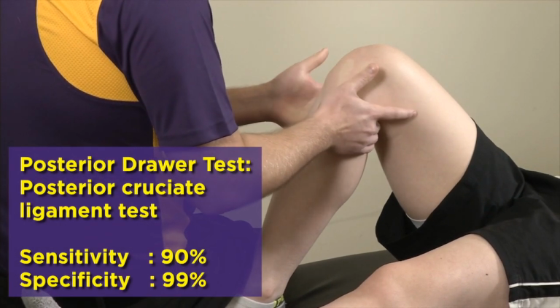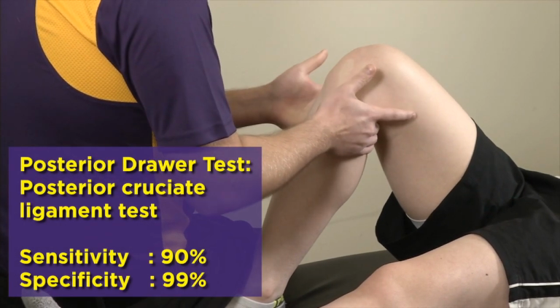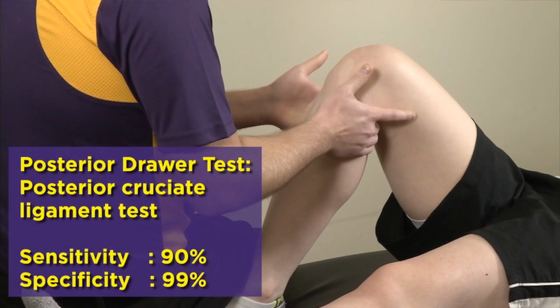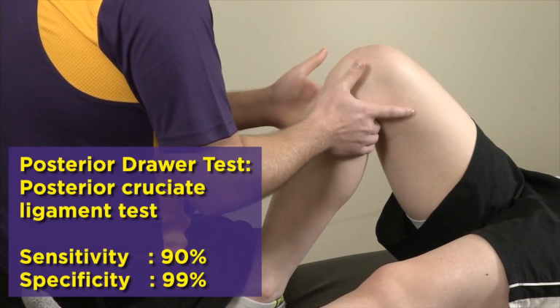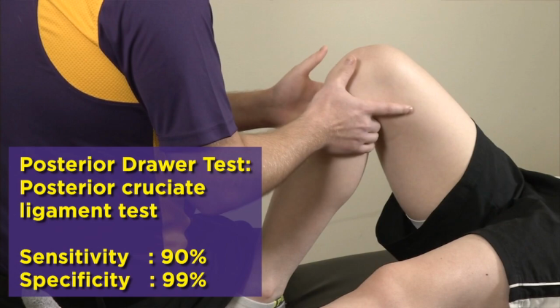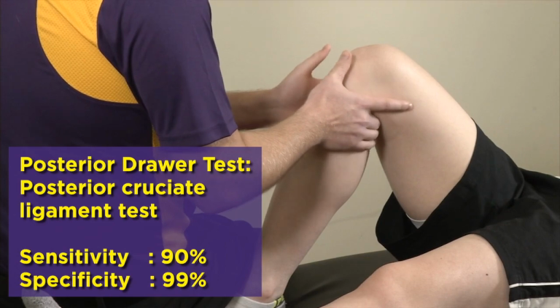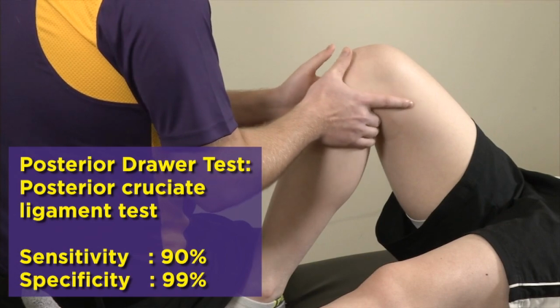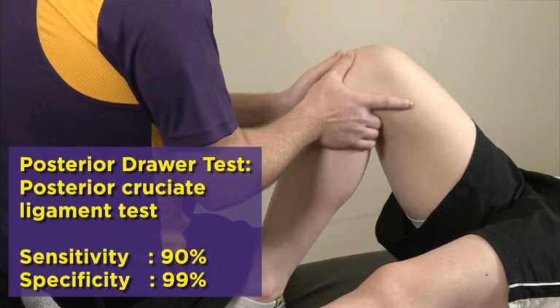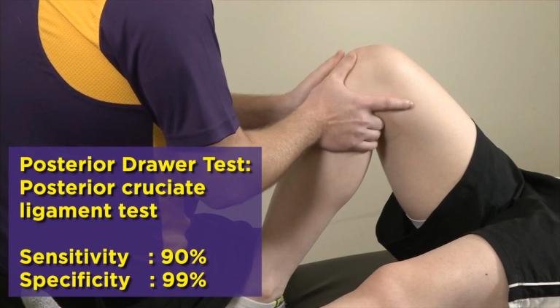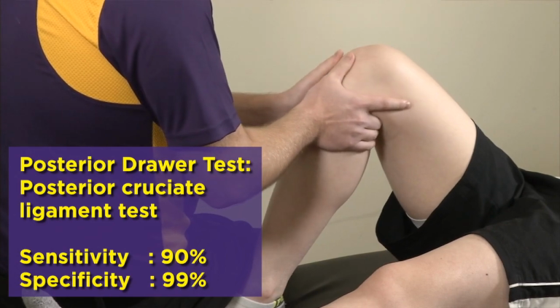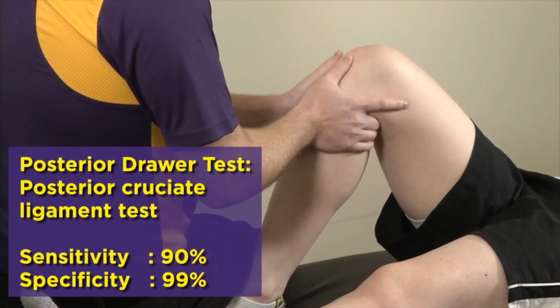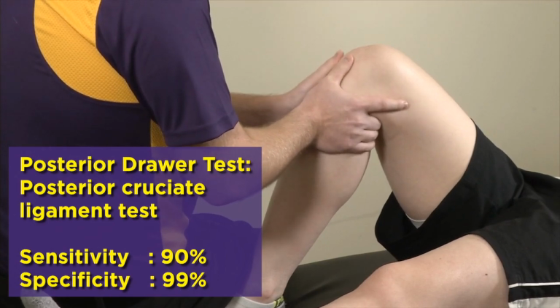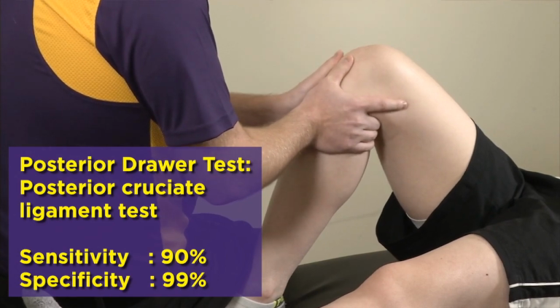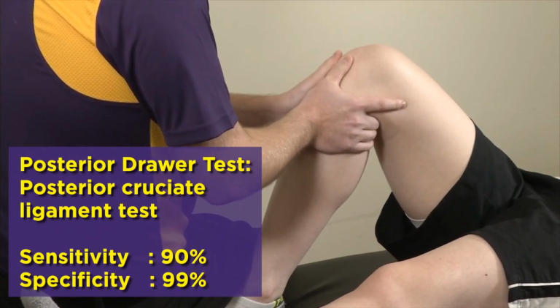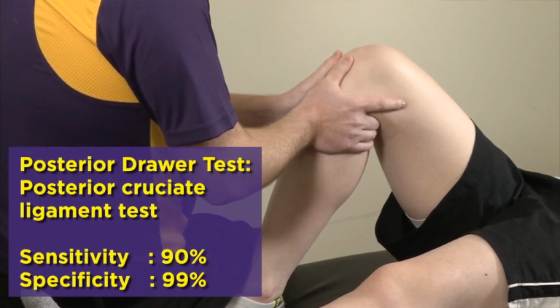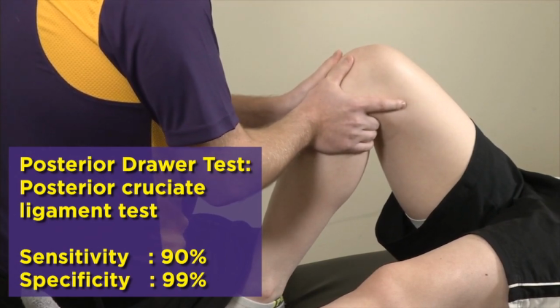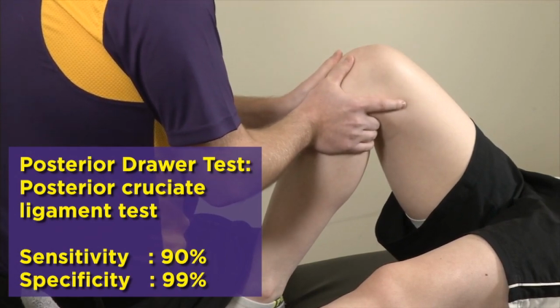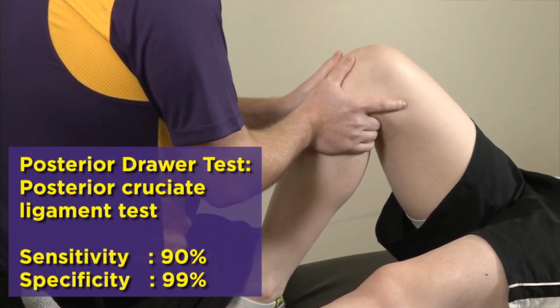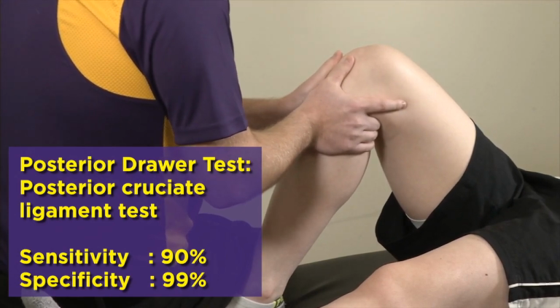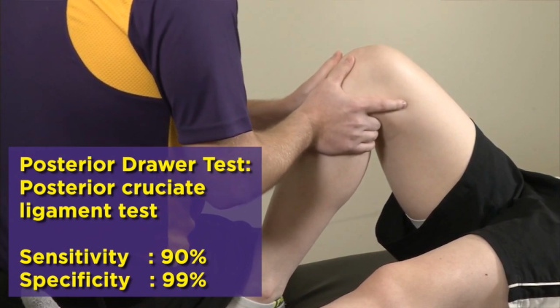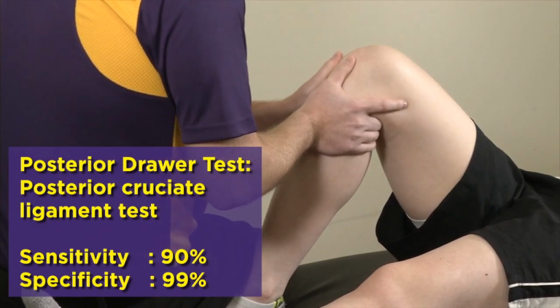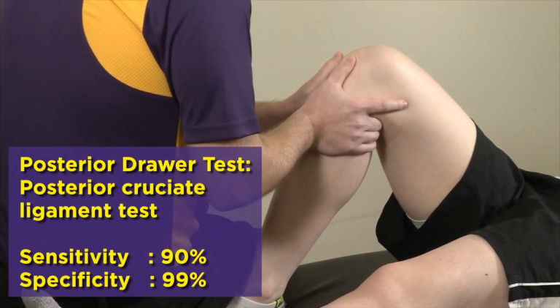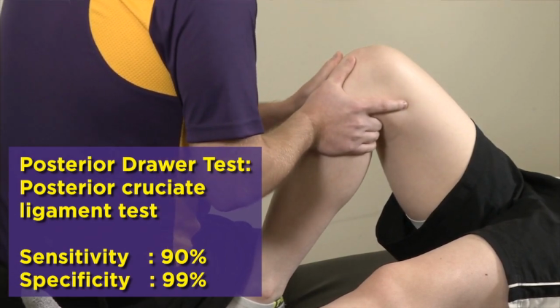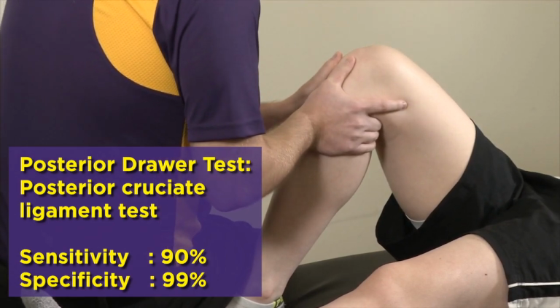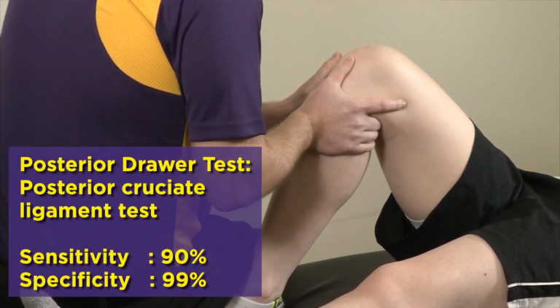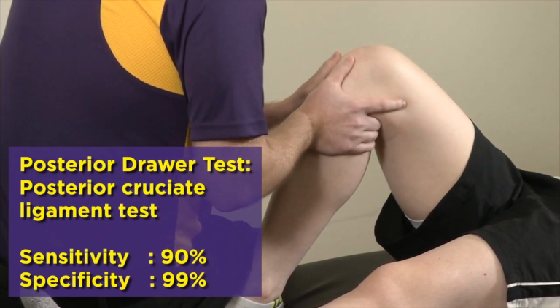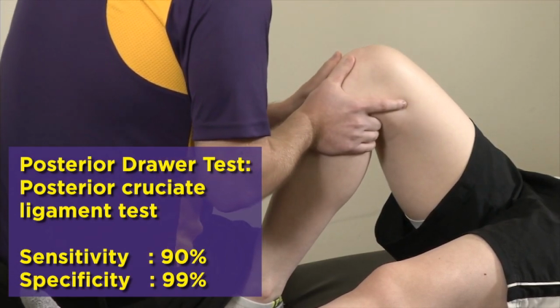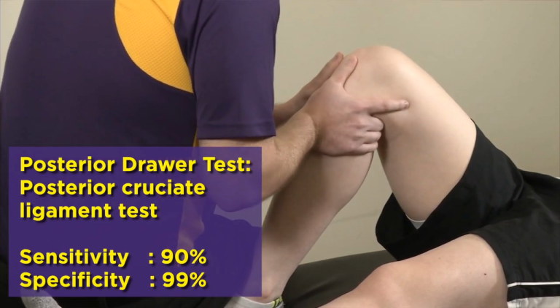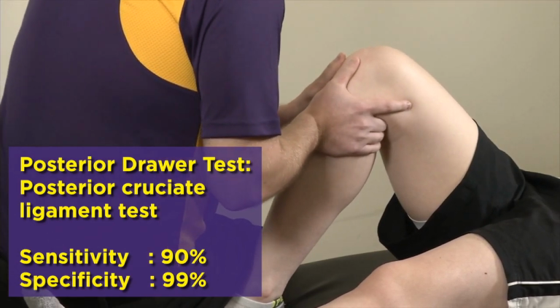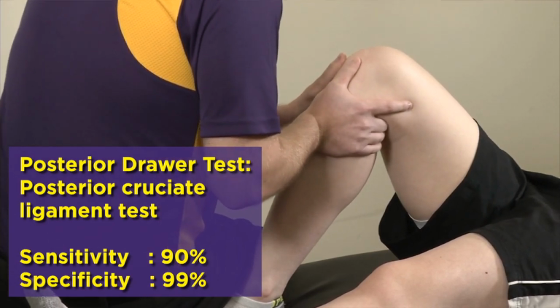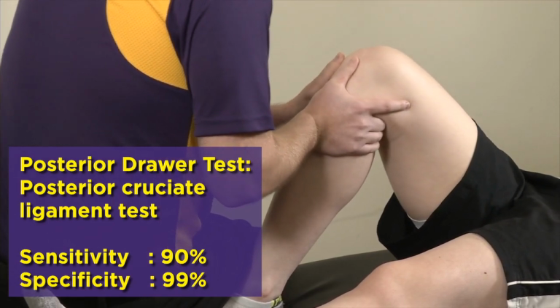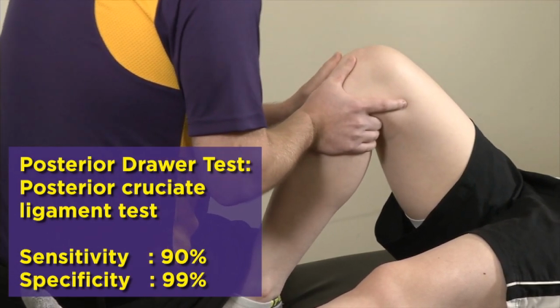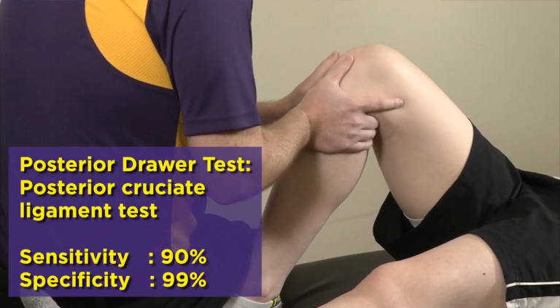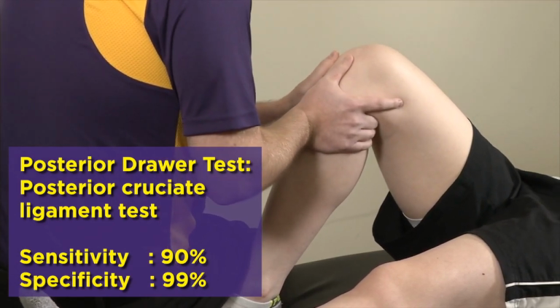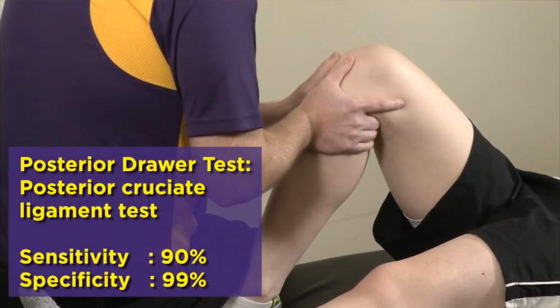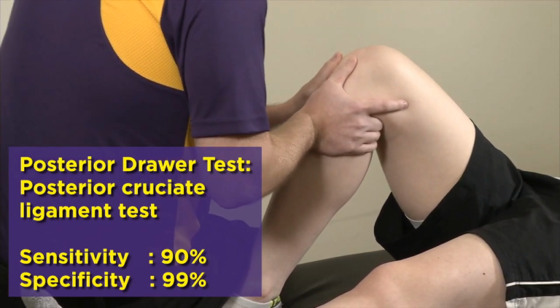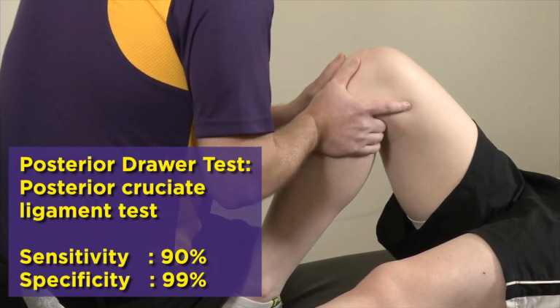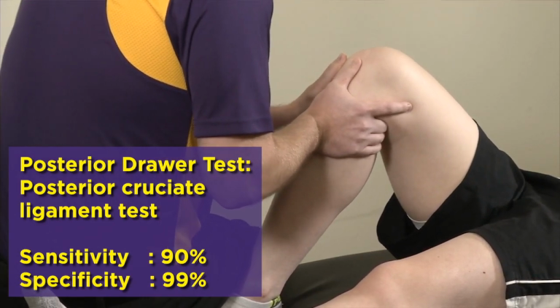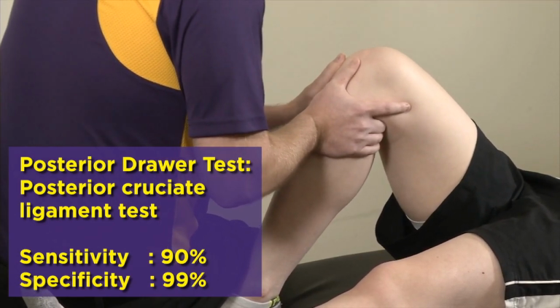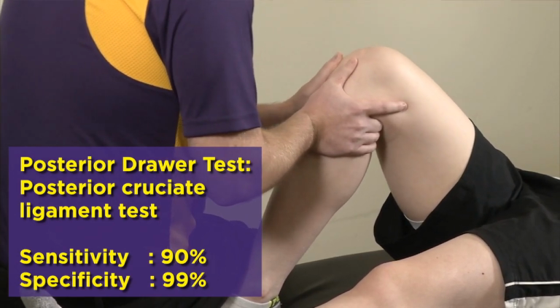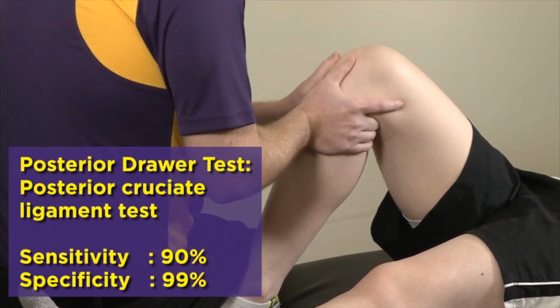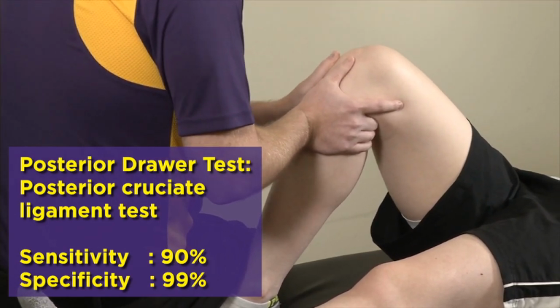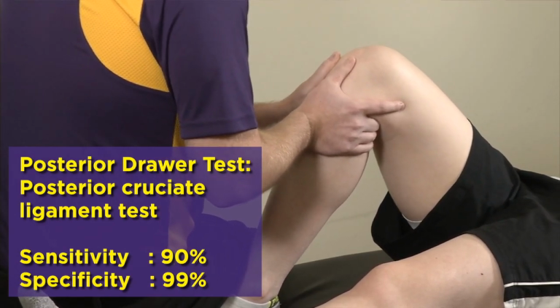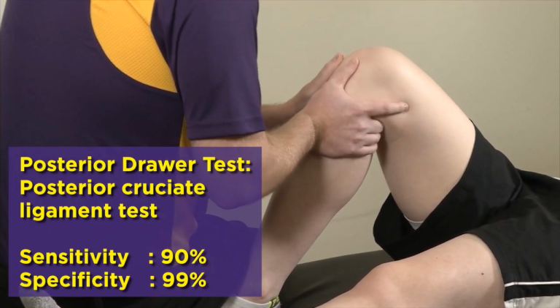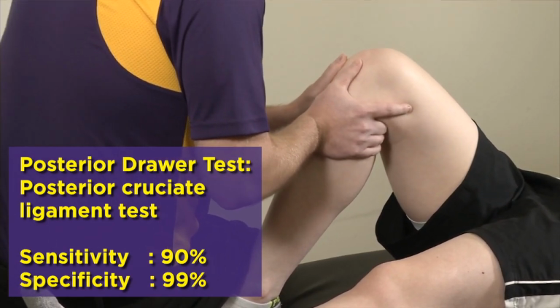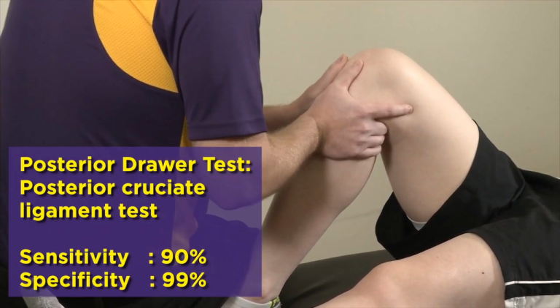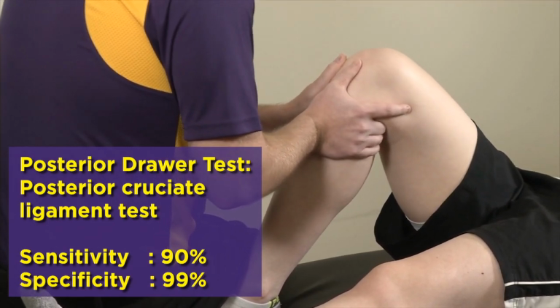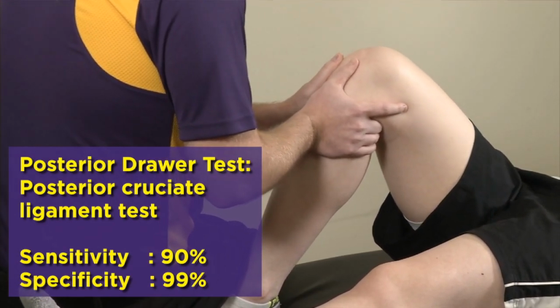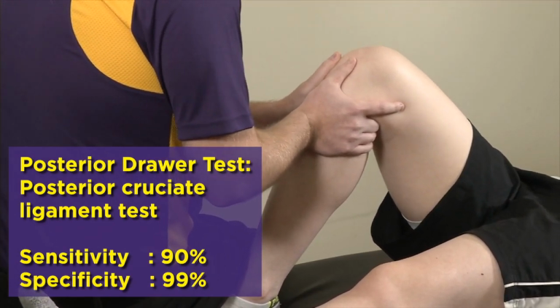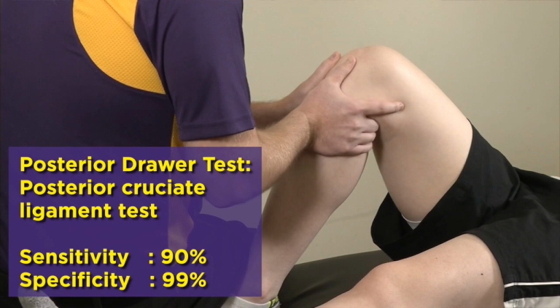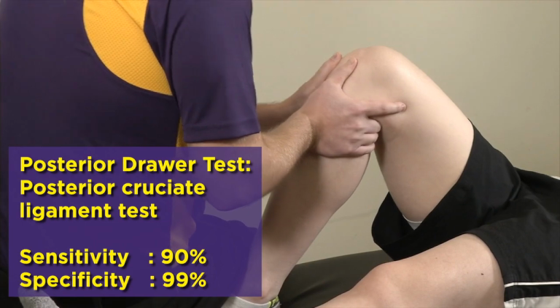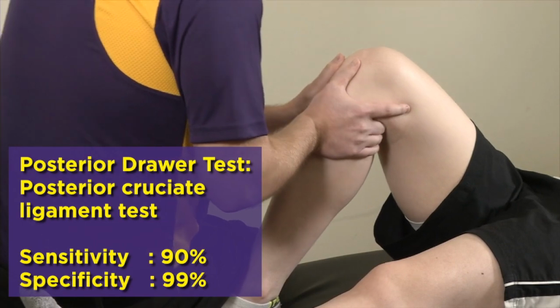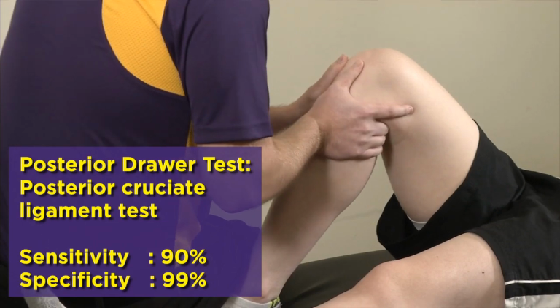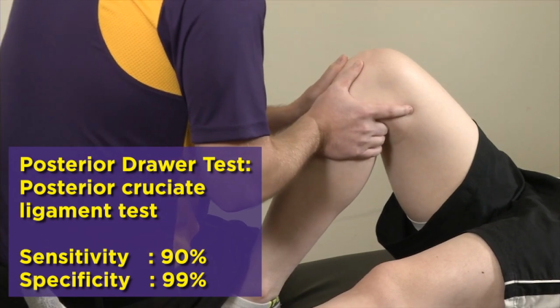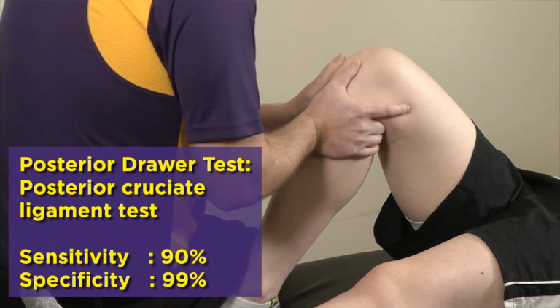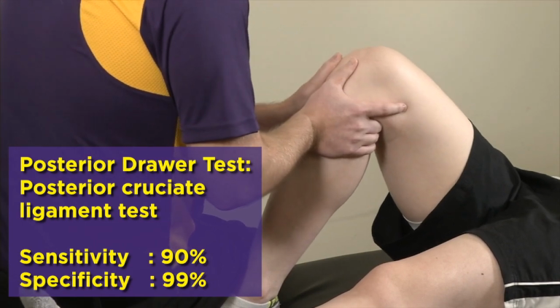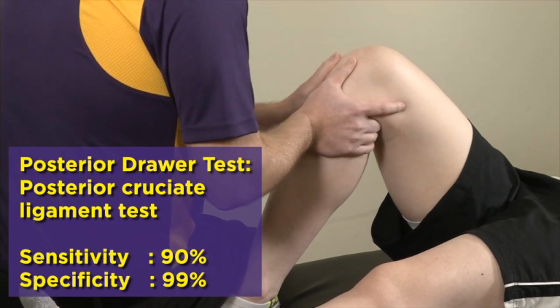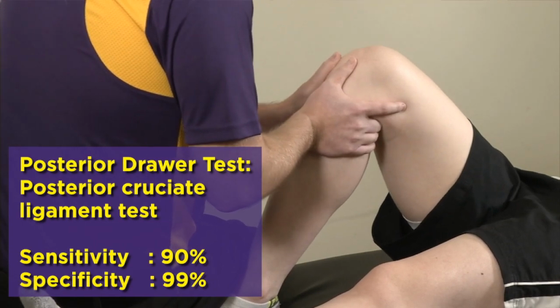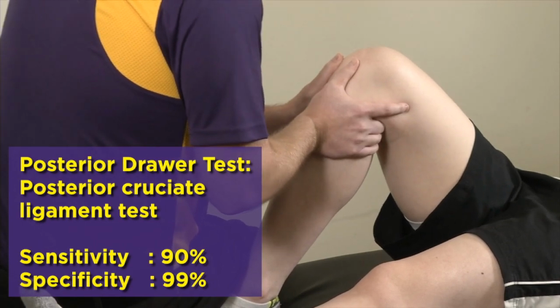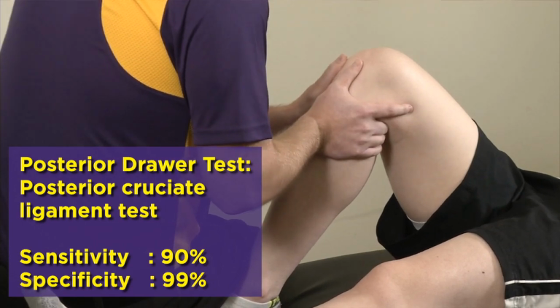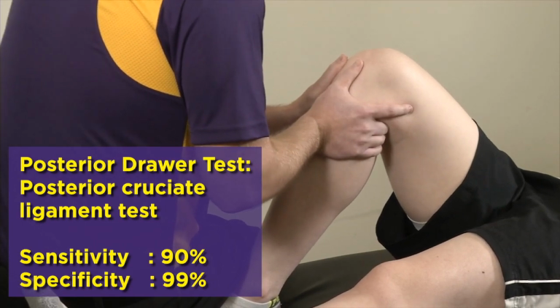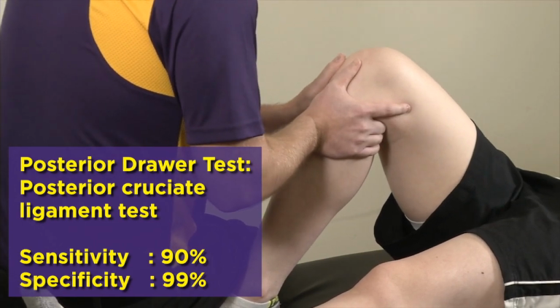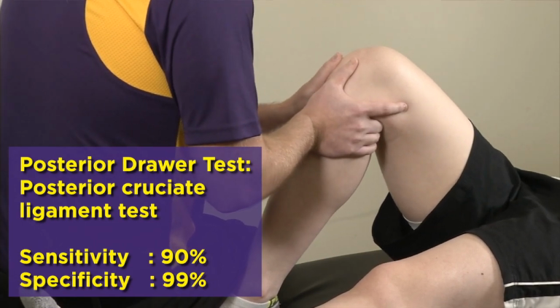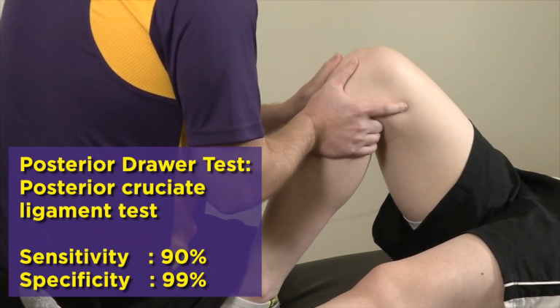The PCL test is in the exact same position, but now you're providing a posterior drive to see if the tibia translates posteriorly.